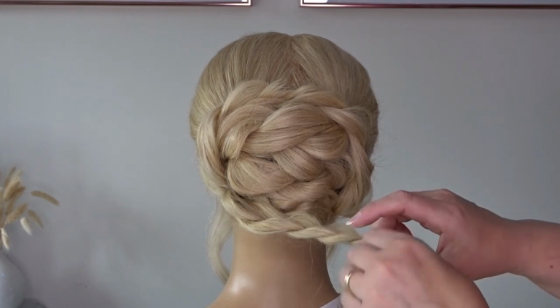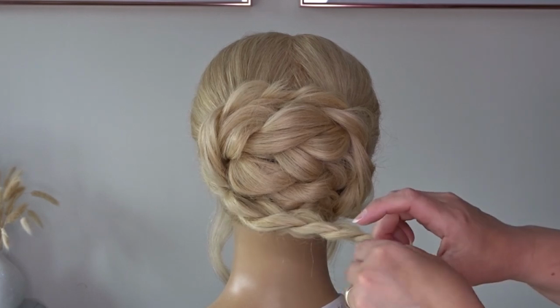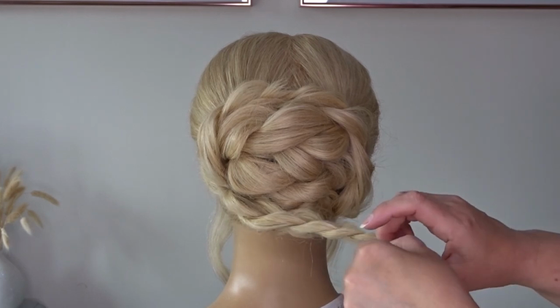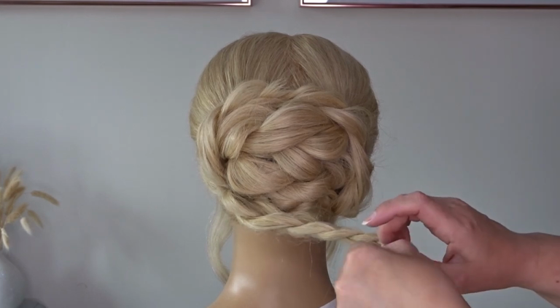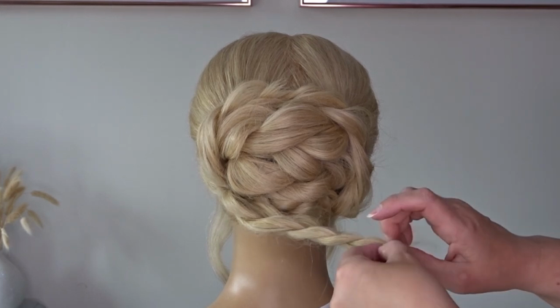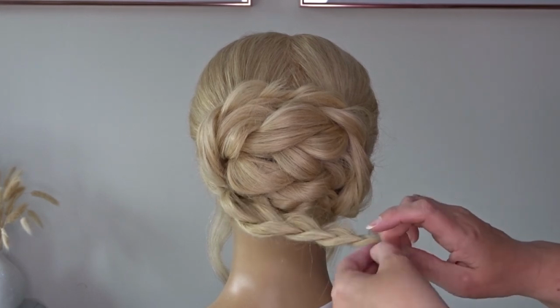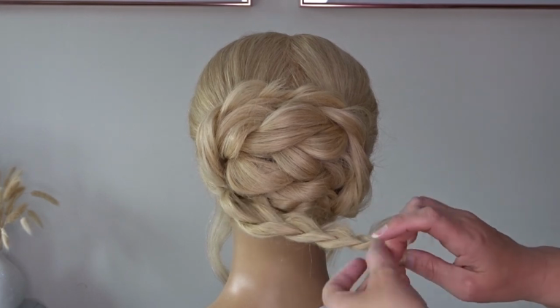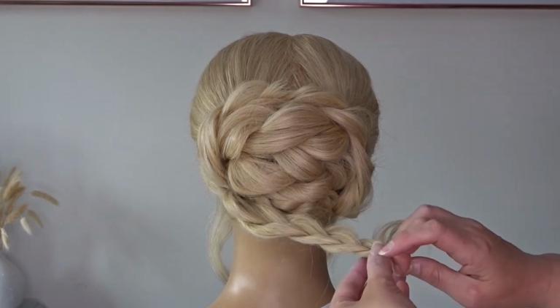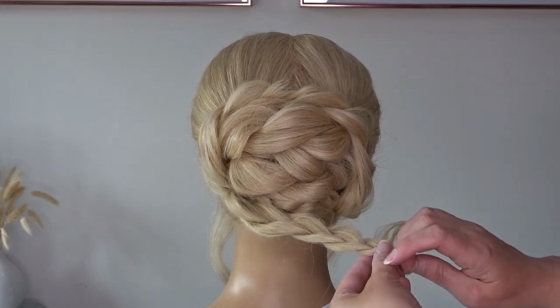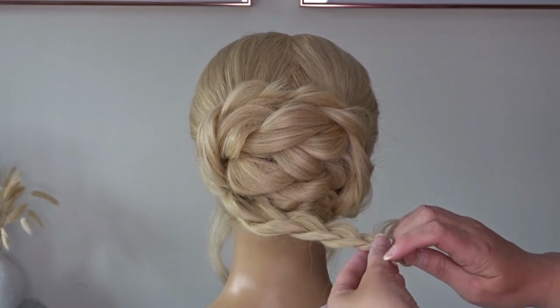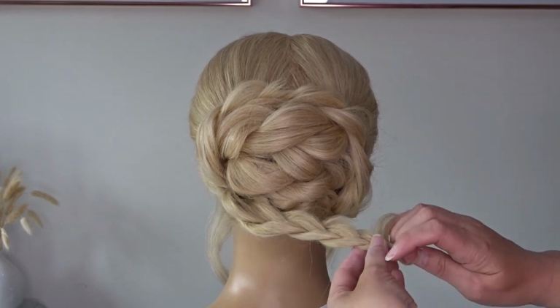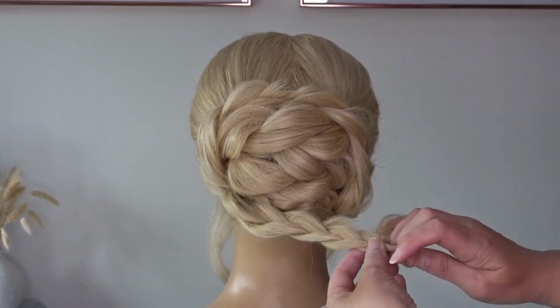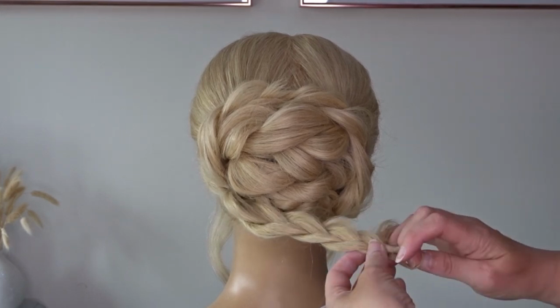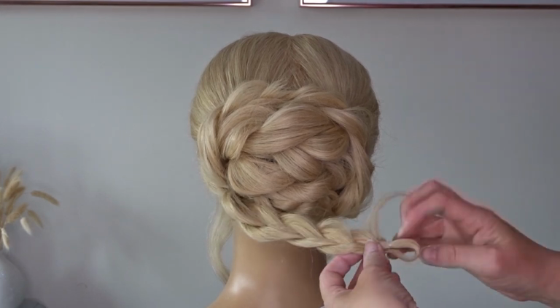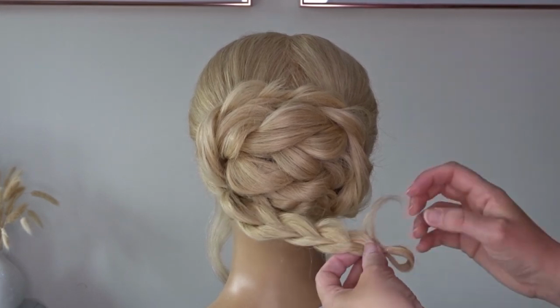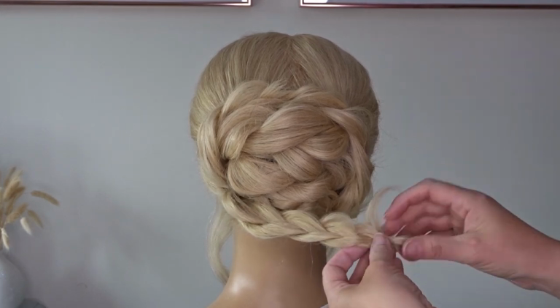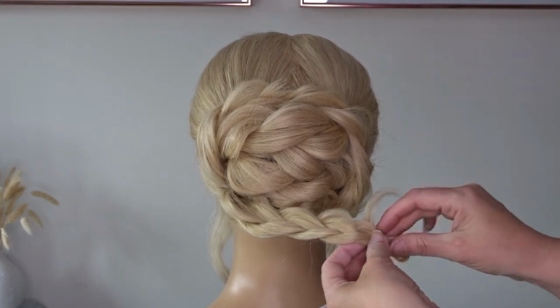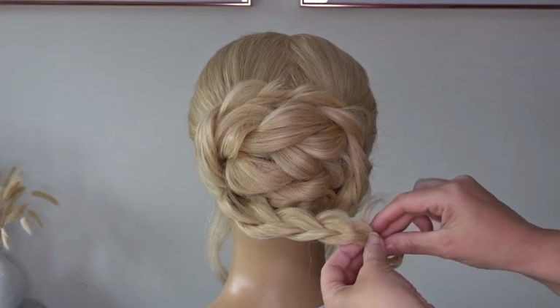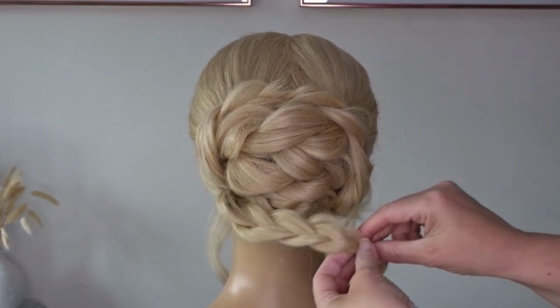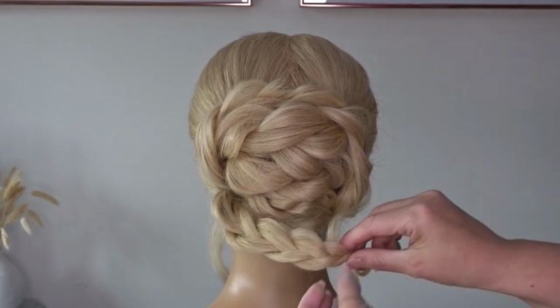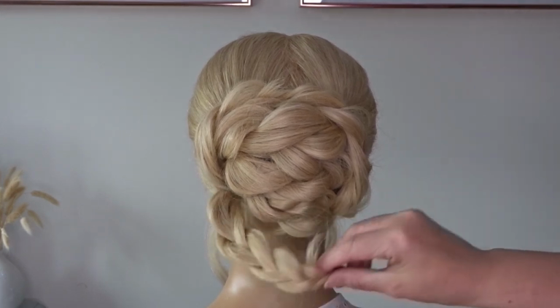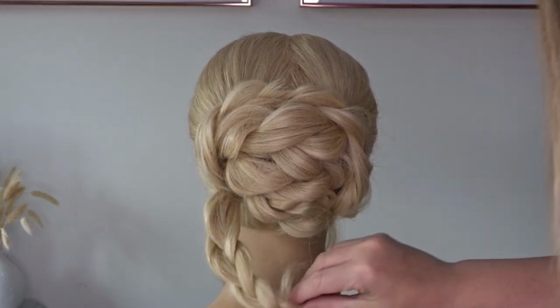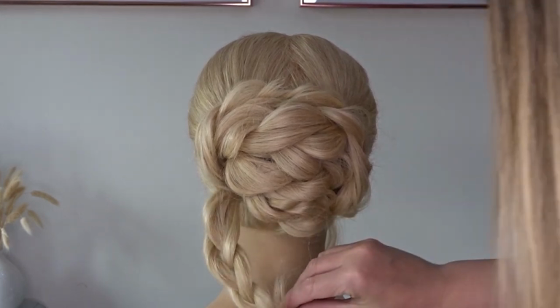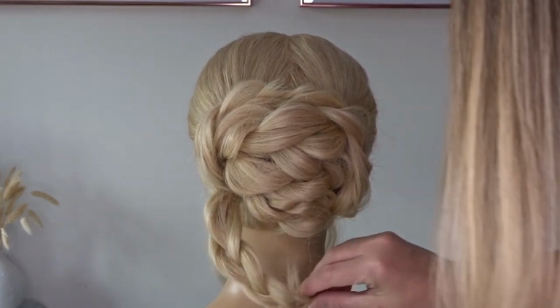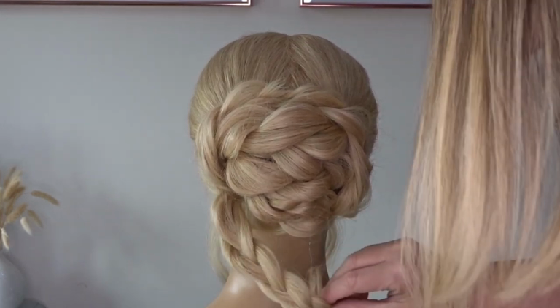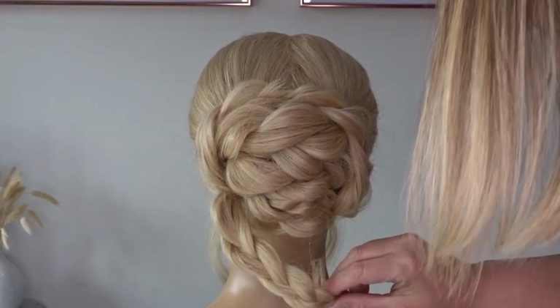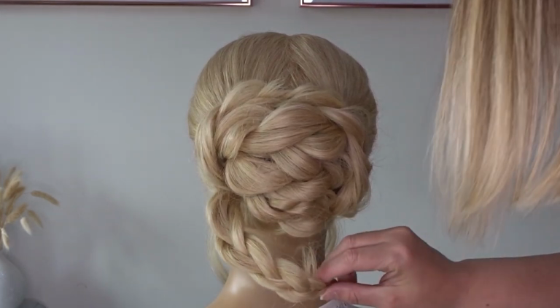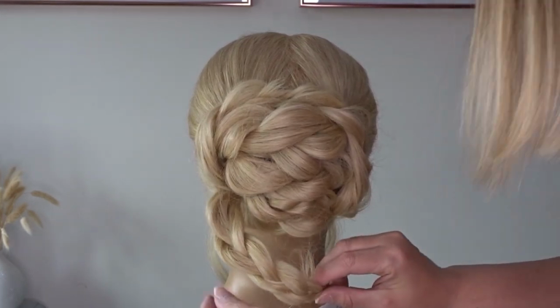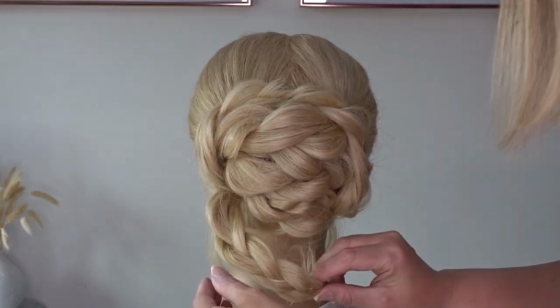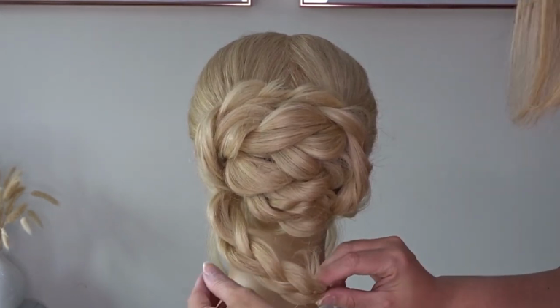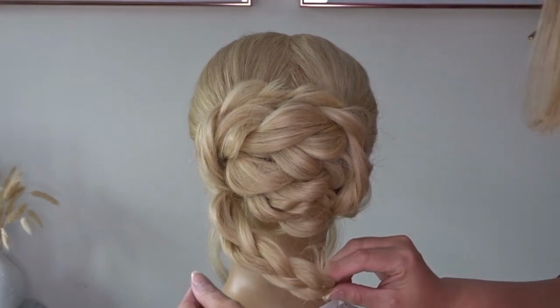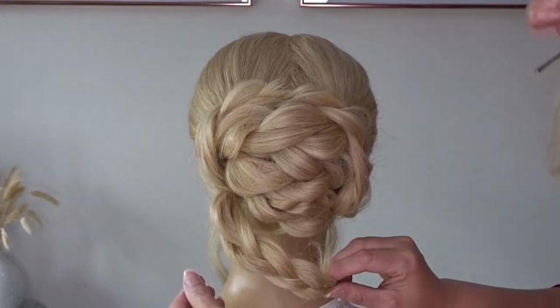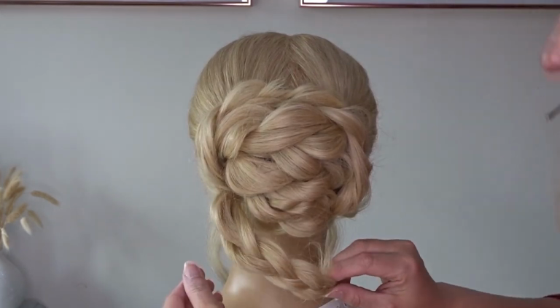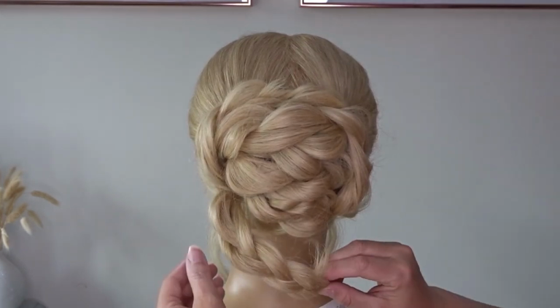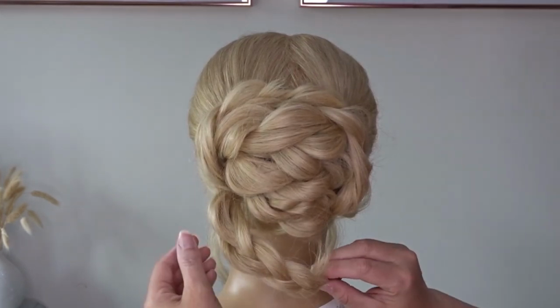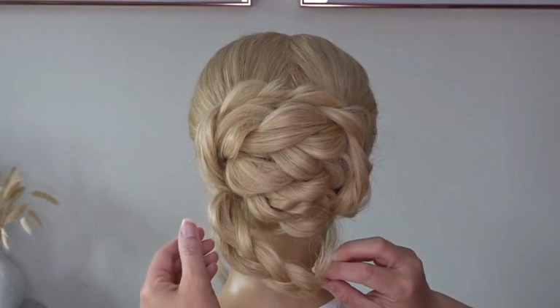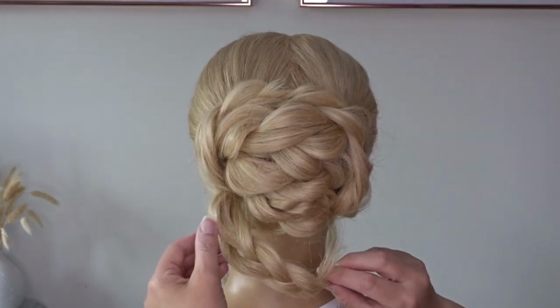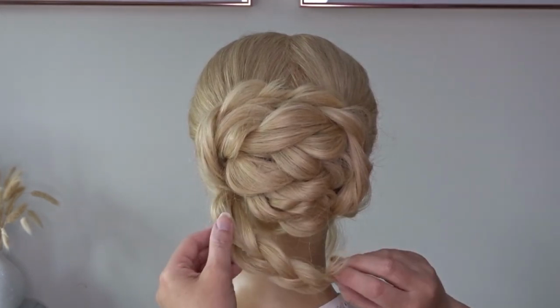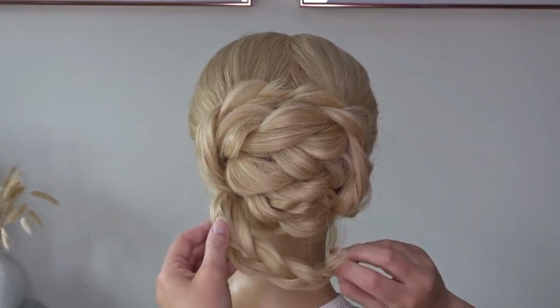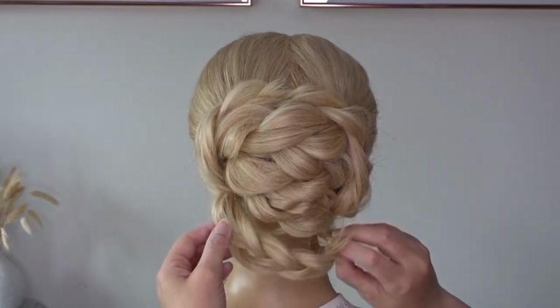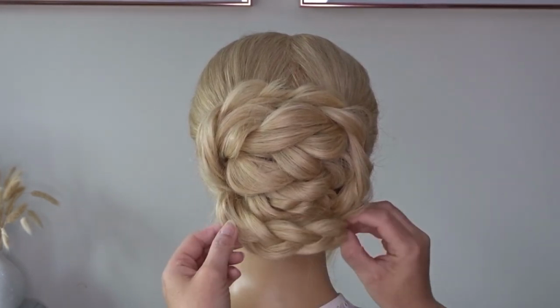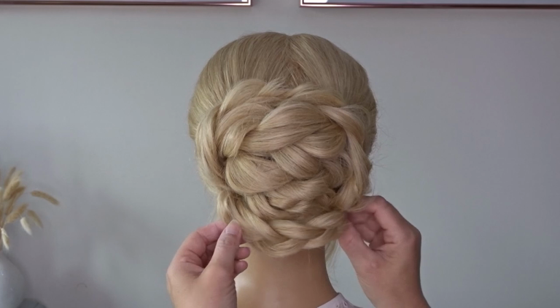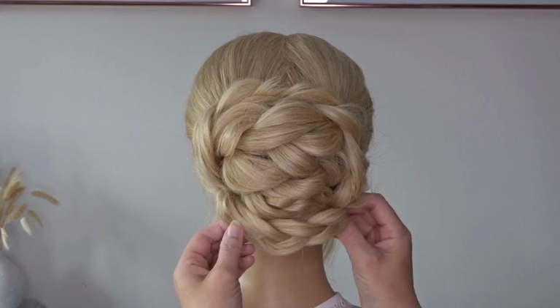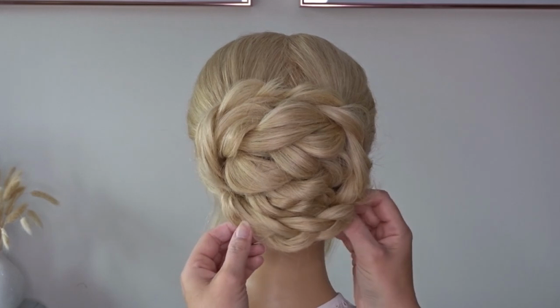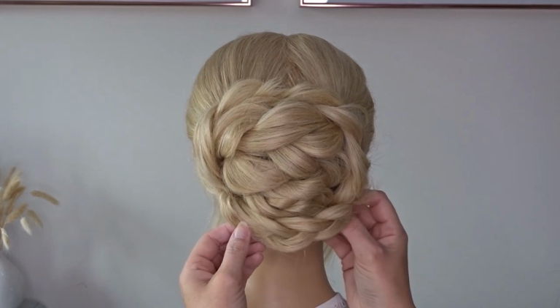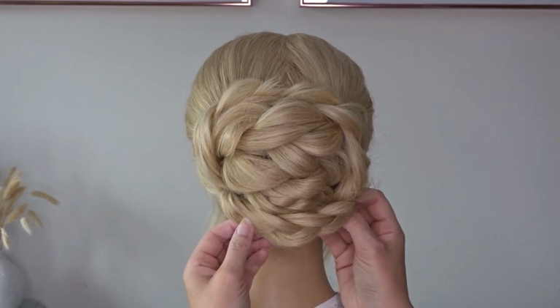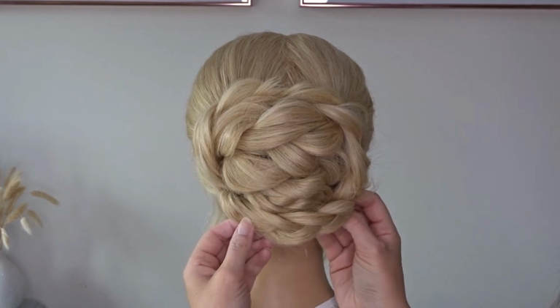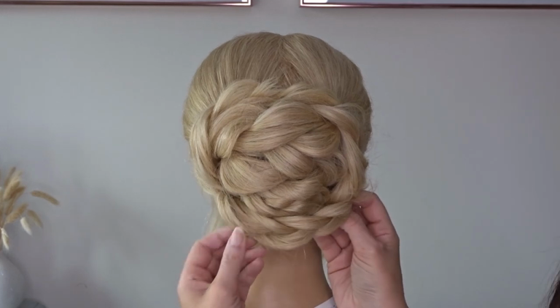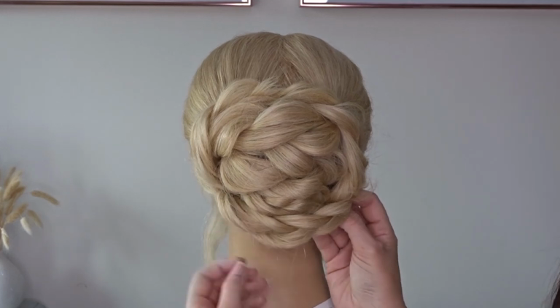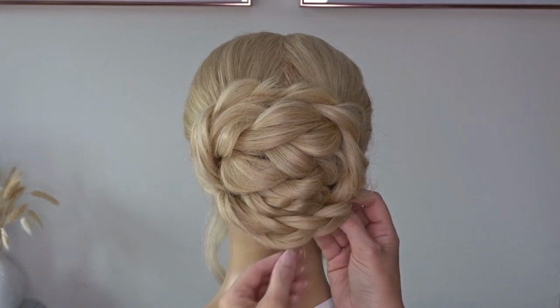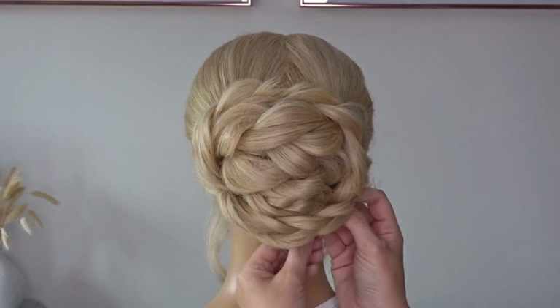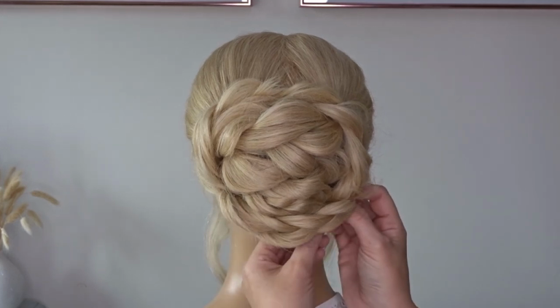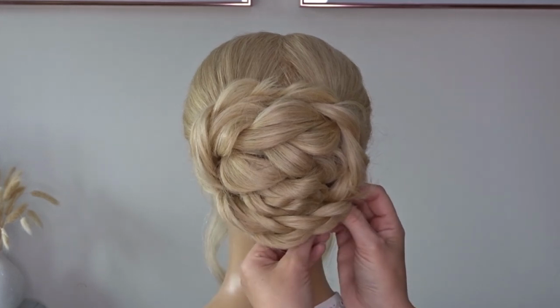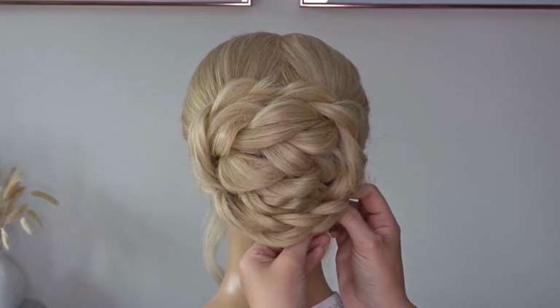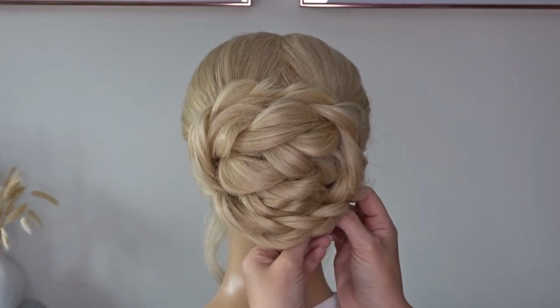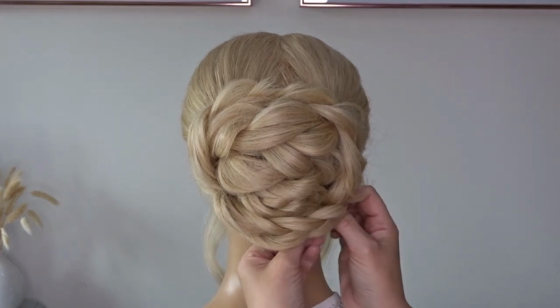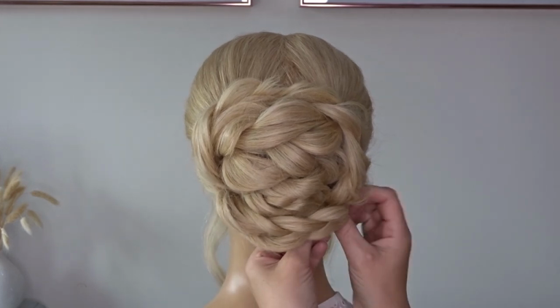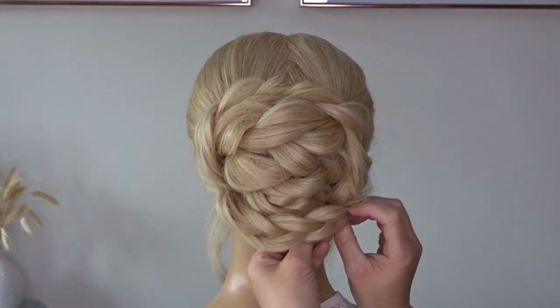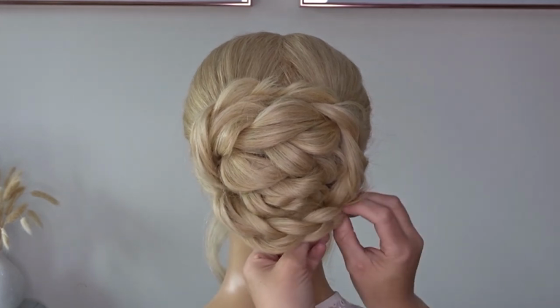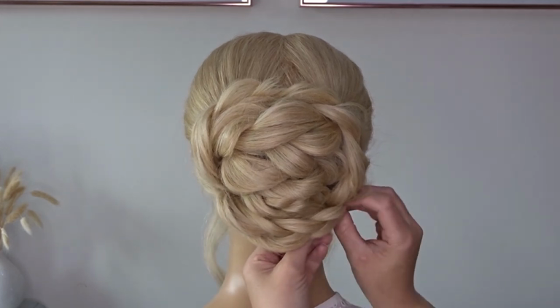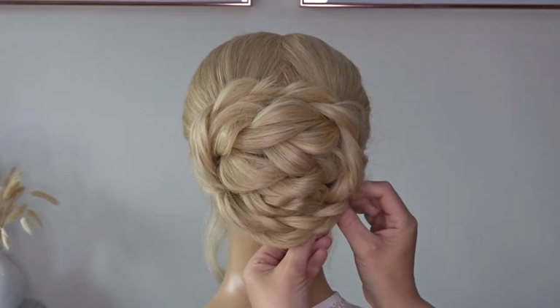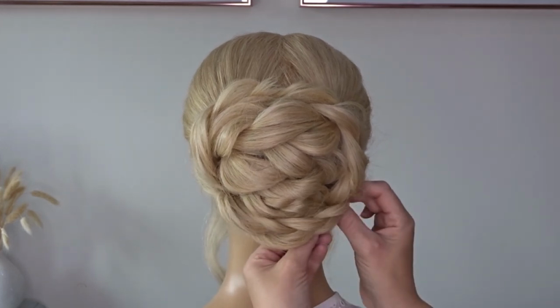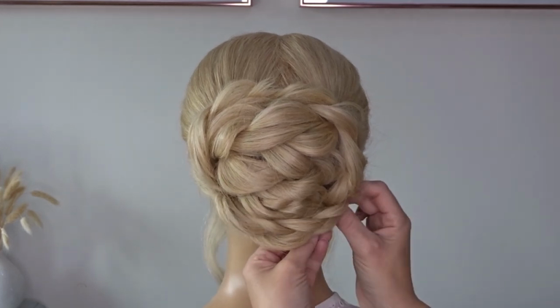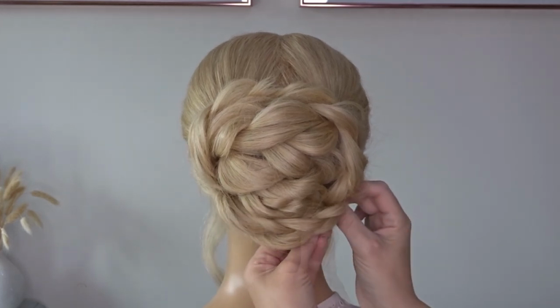And we're going to just take the ends and tuck them up and underneath the bun on the right hand side, and pin them to the head with a bobby pin or two.